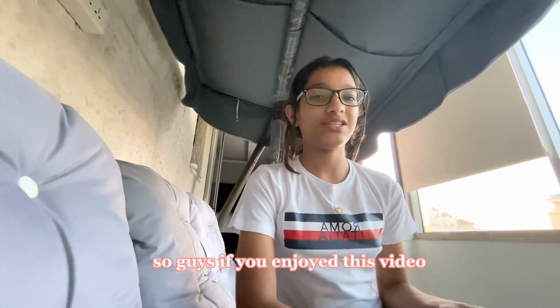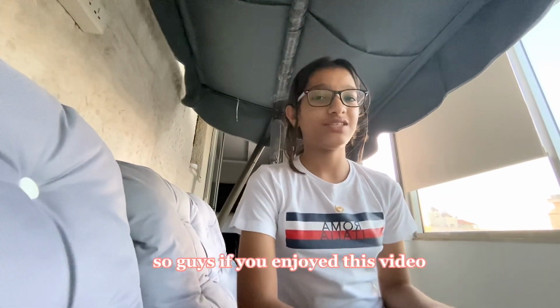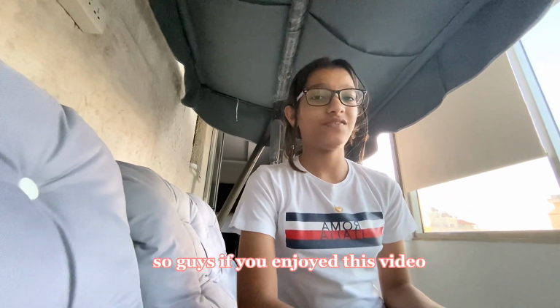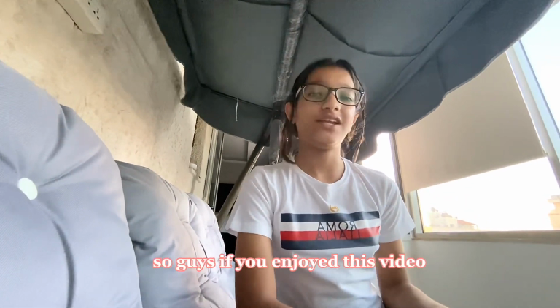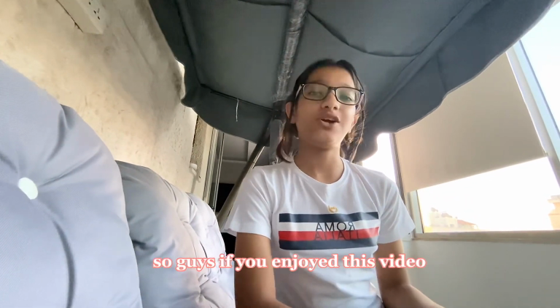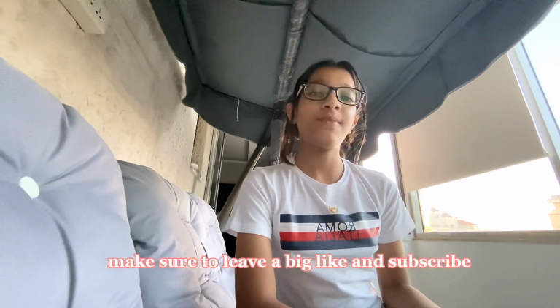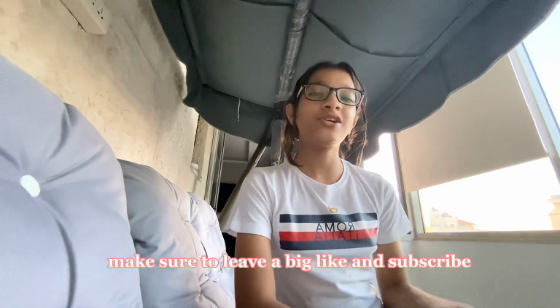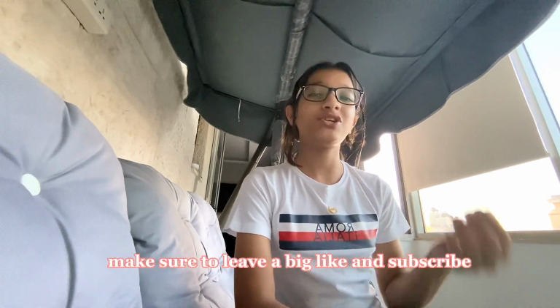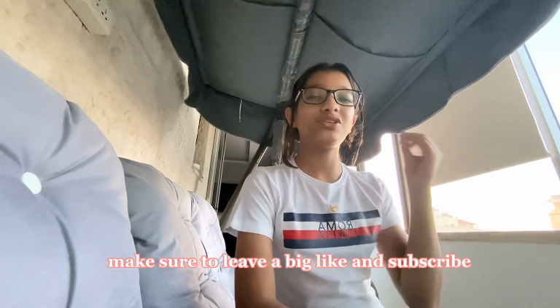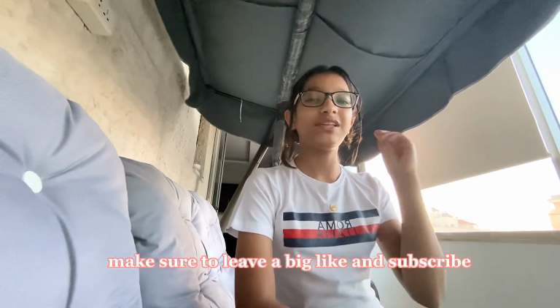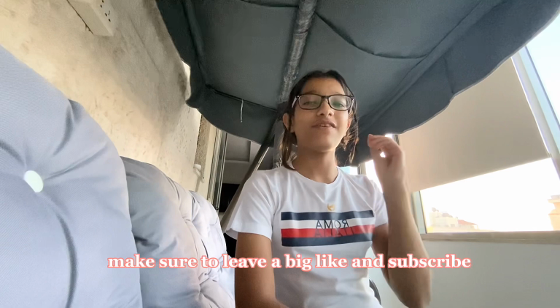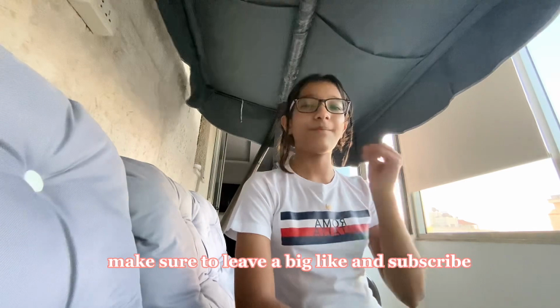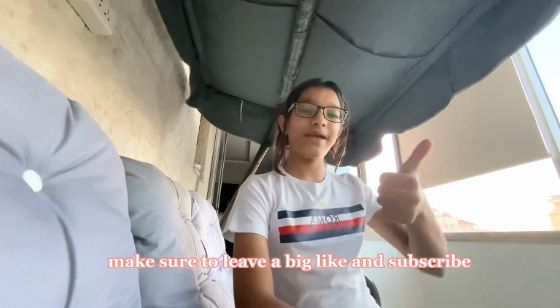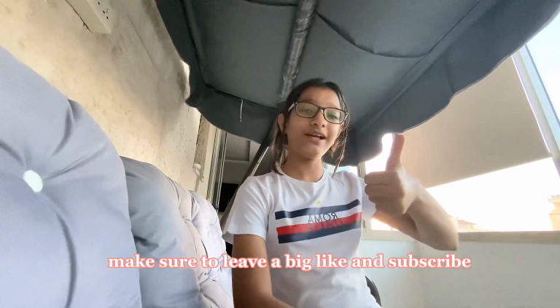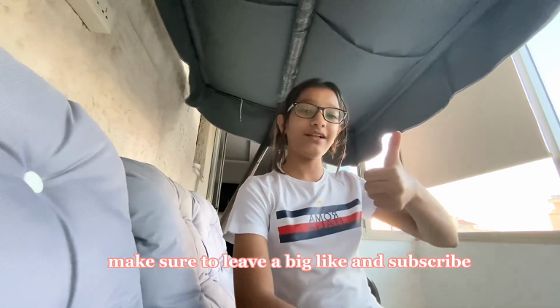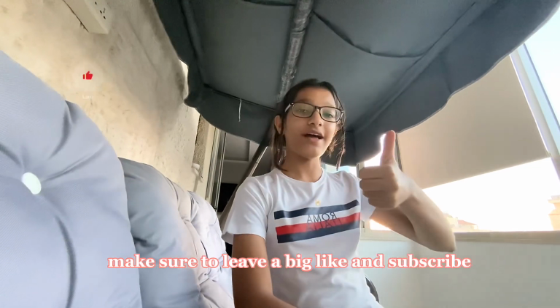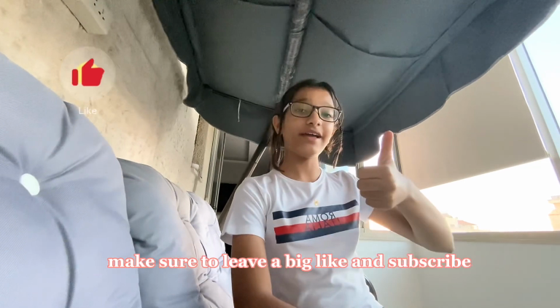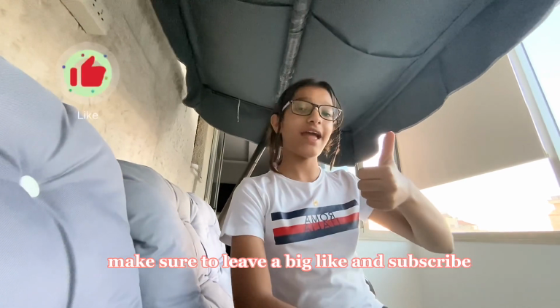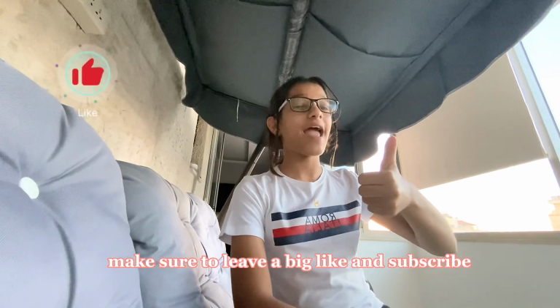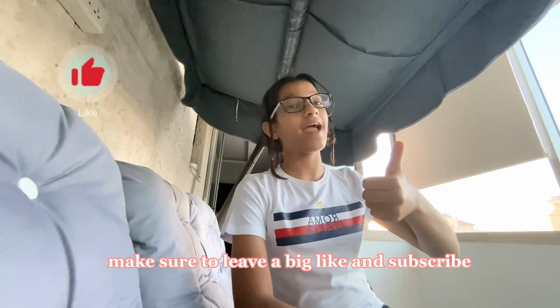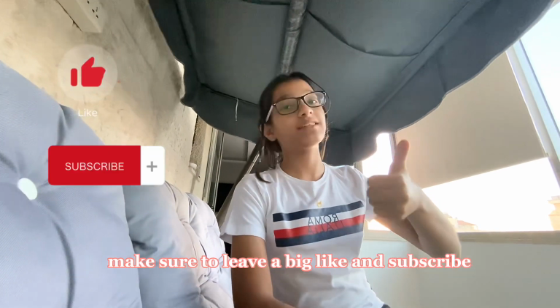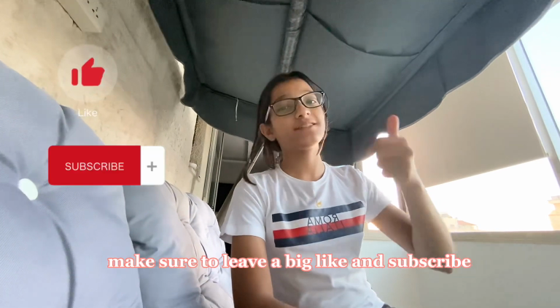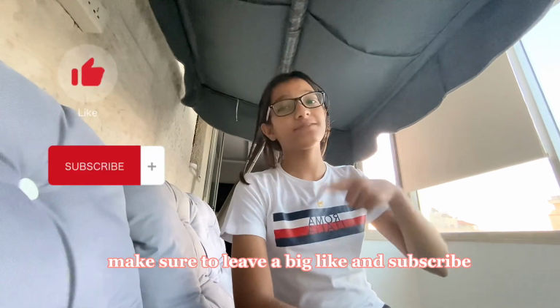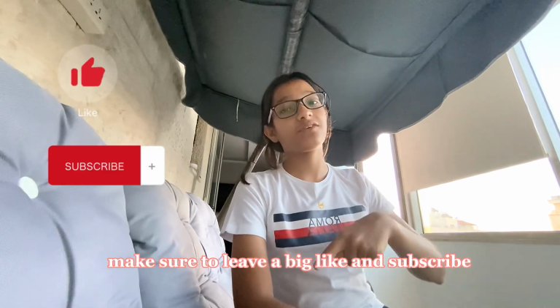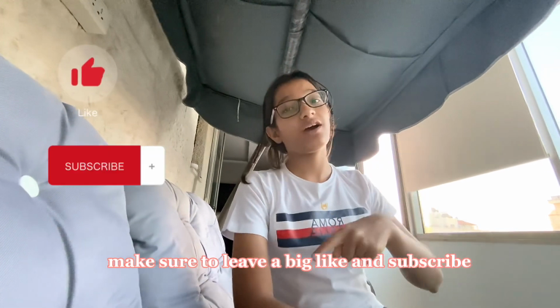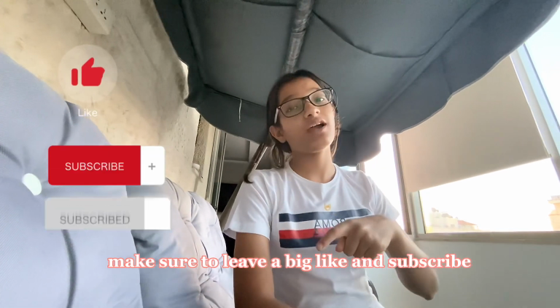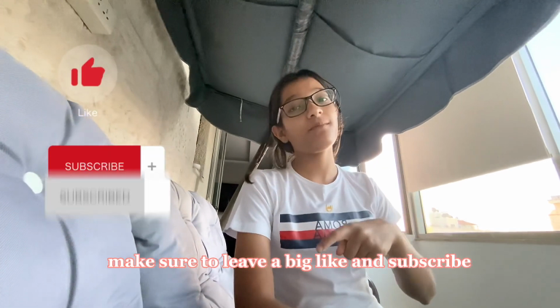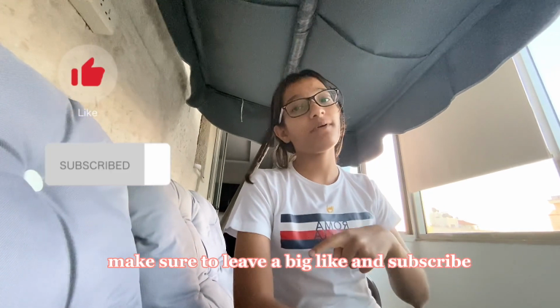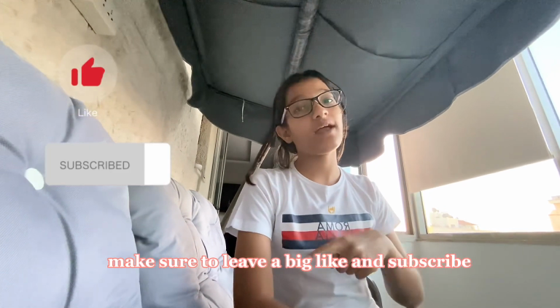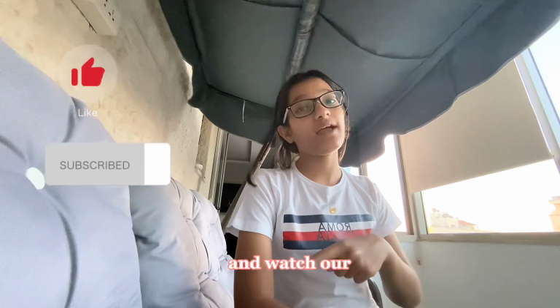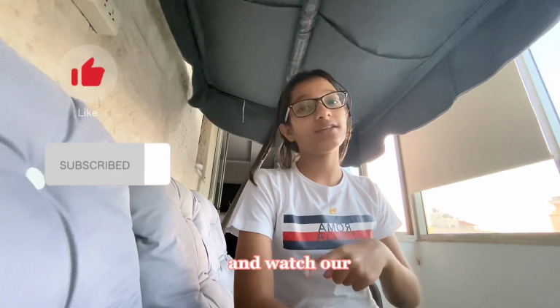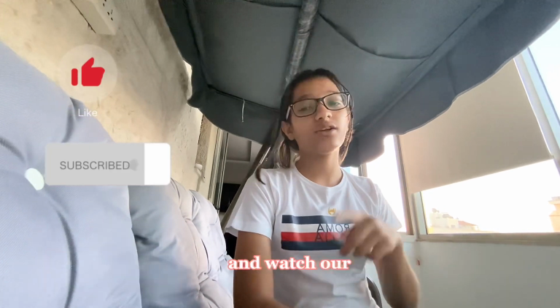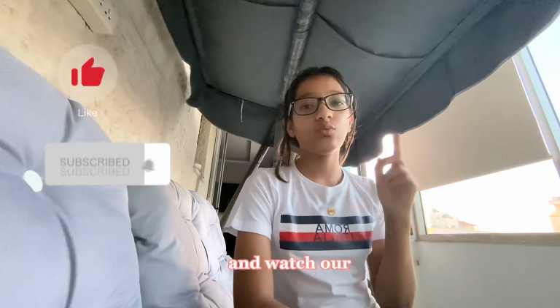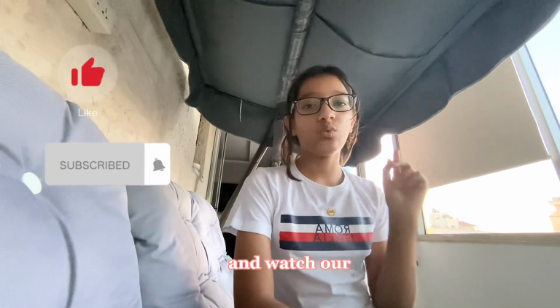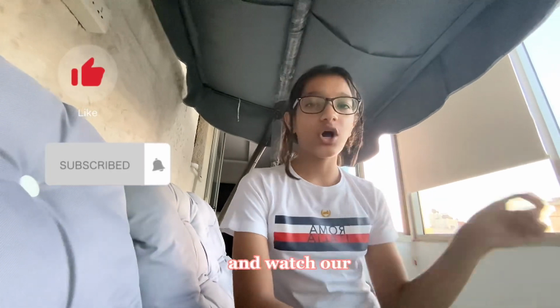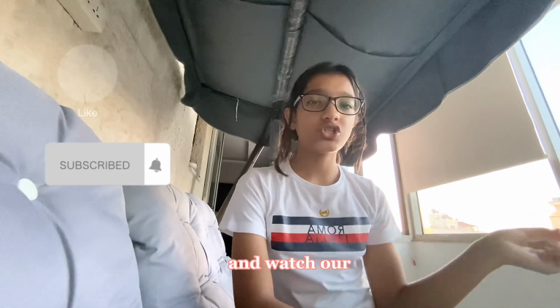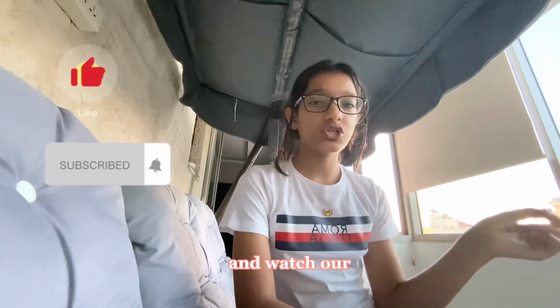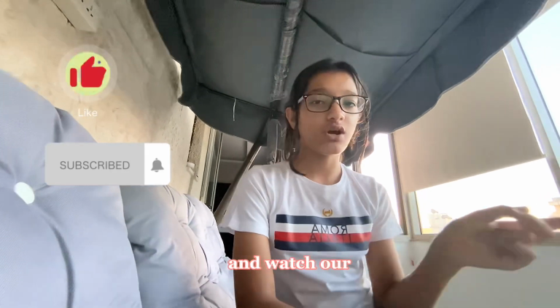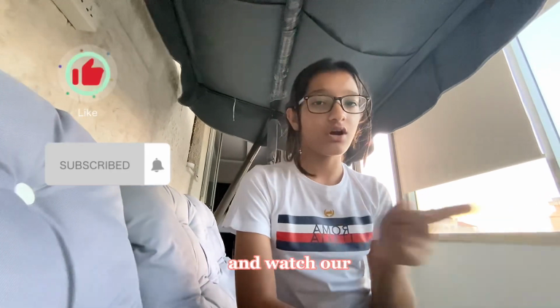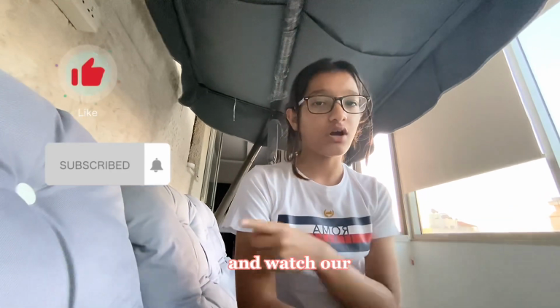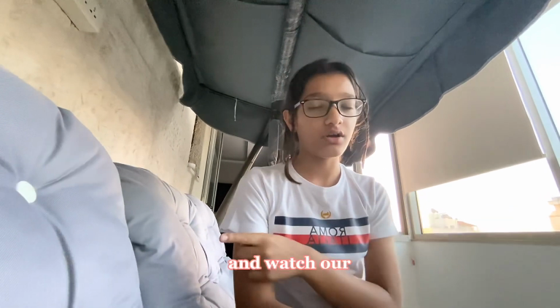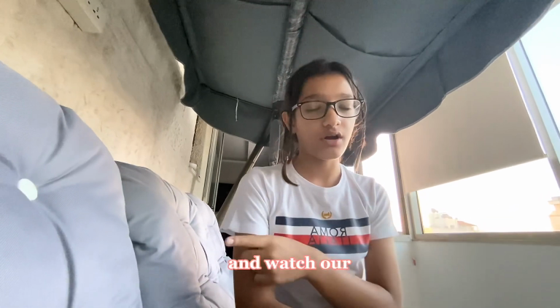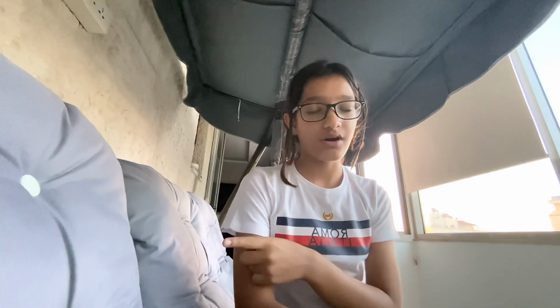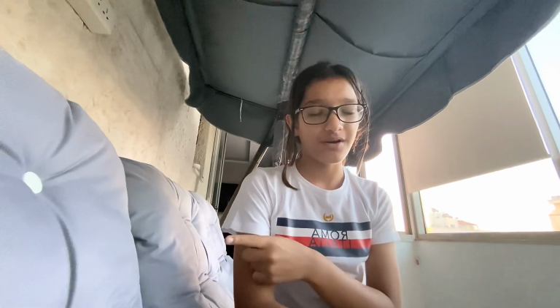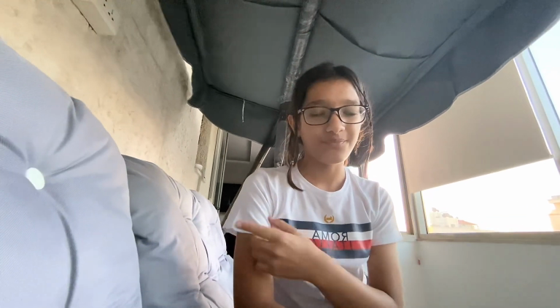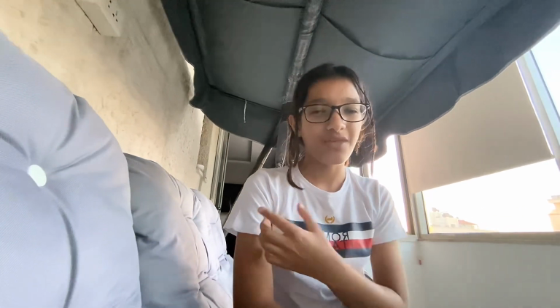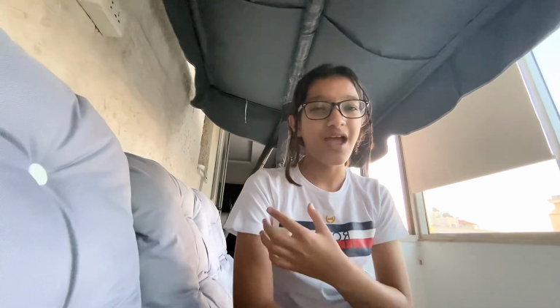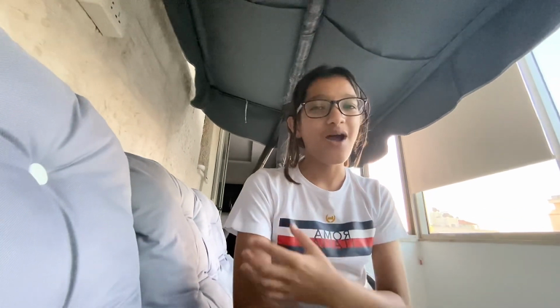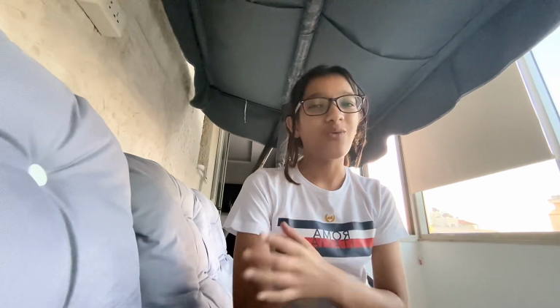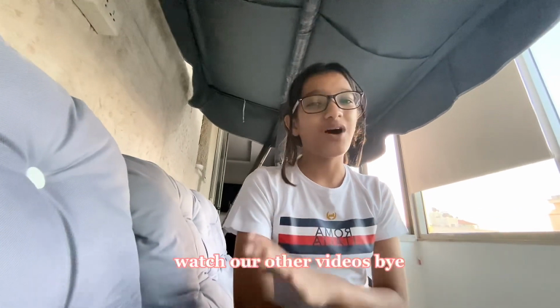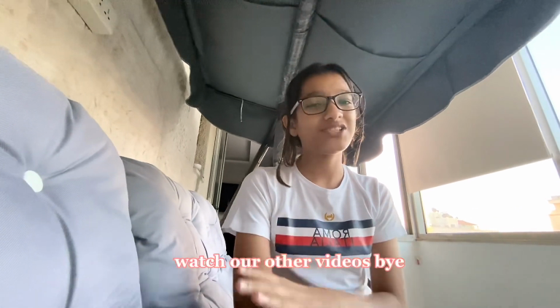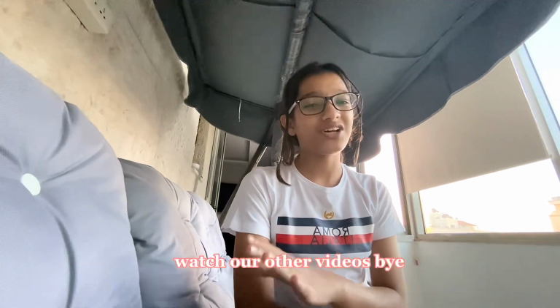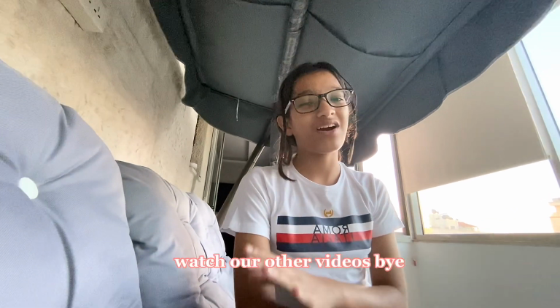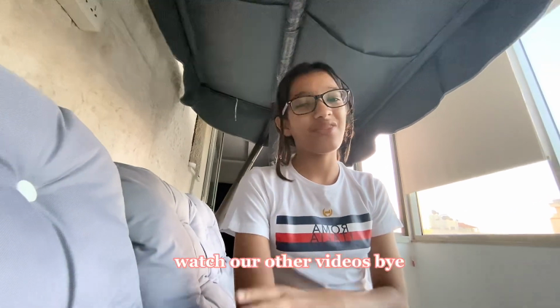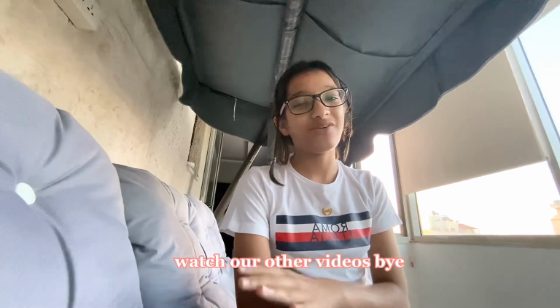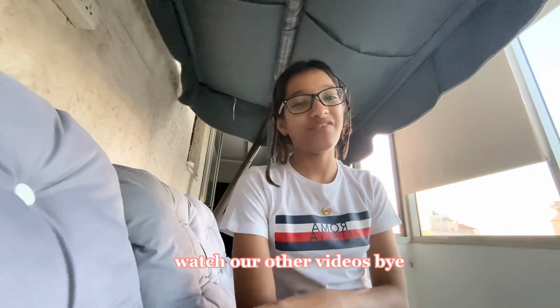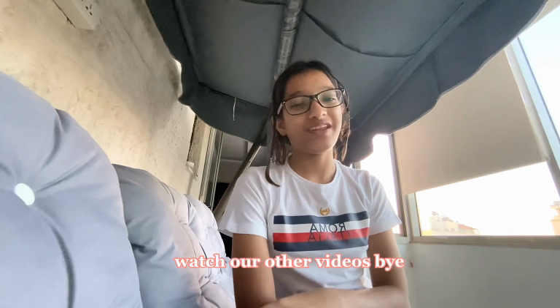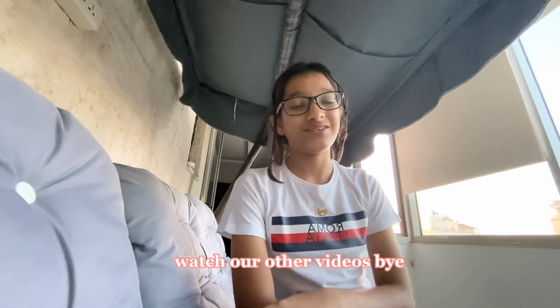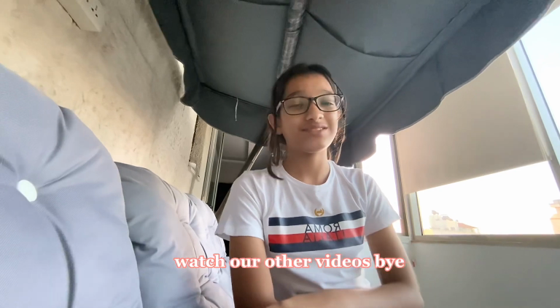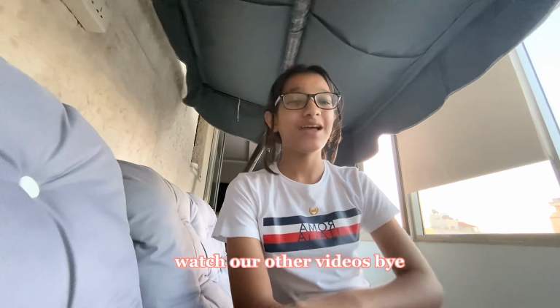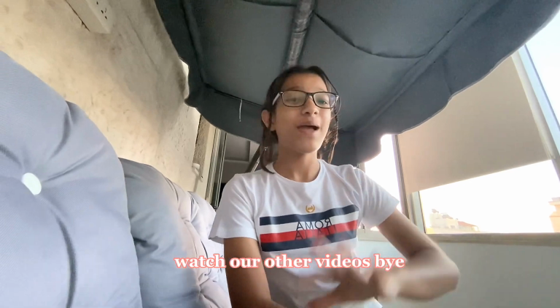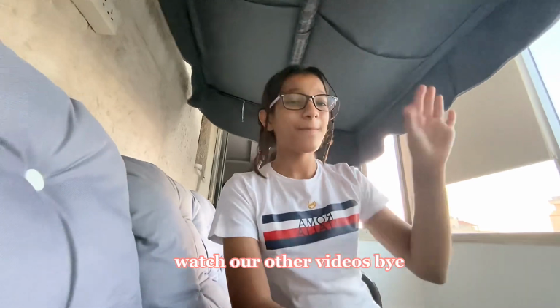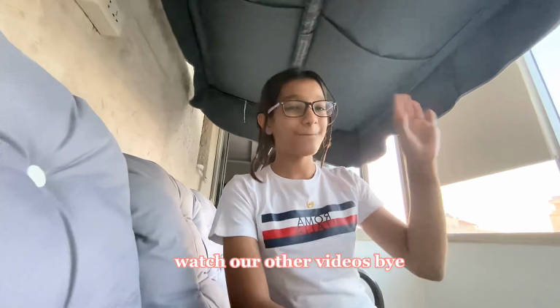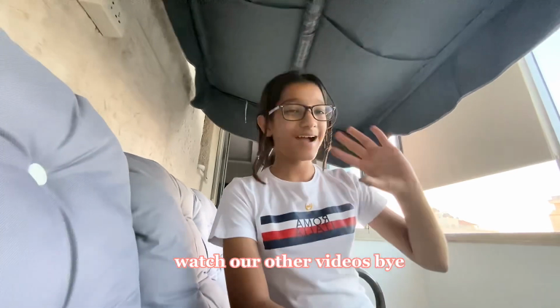If you enjoyed this video, make sure to leave a big like and subscribe and watch our other videos. Bye!